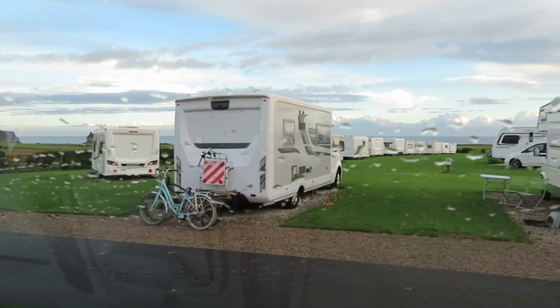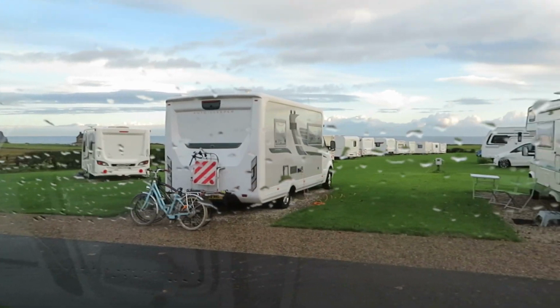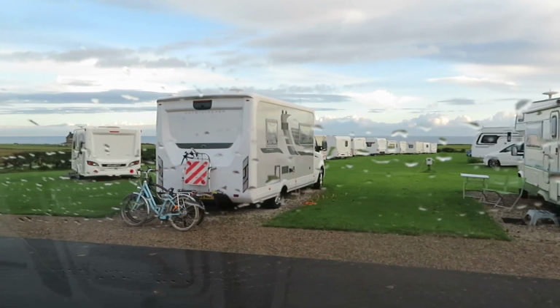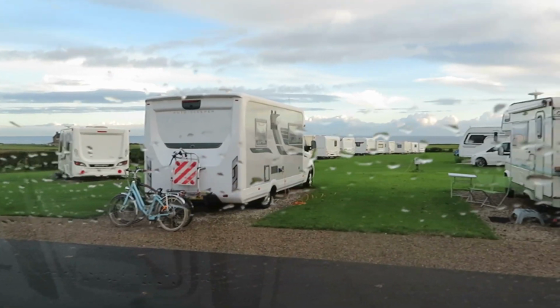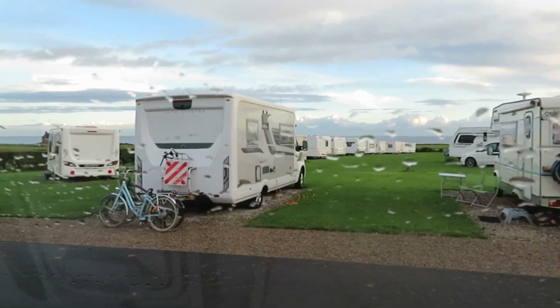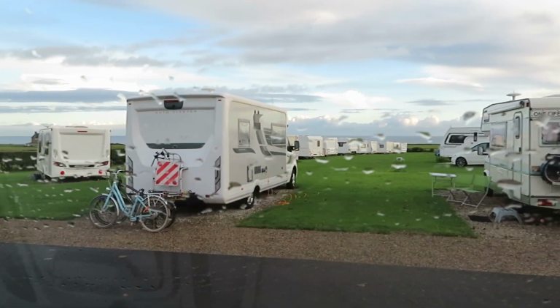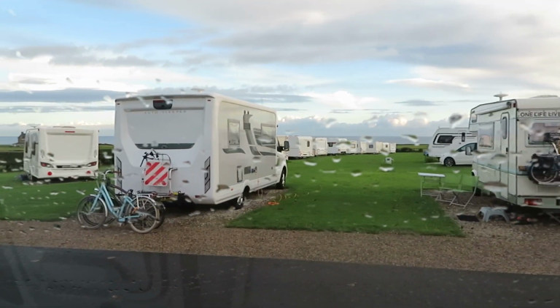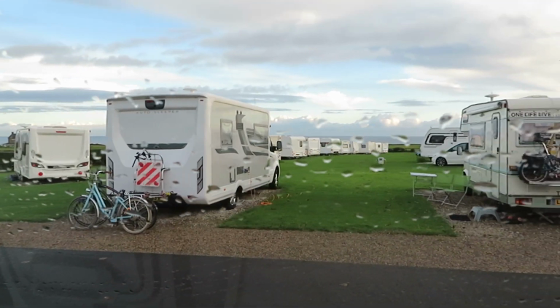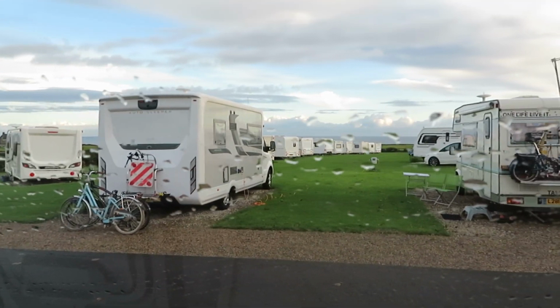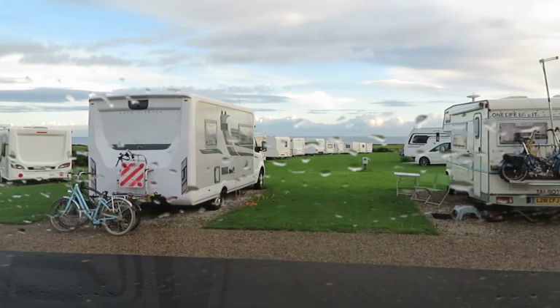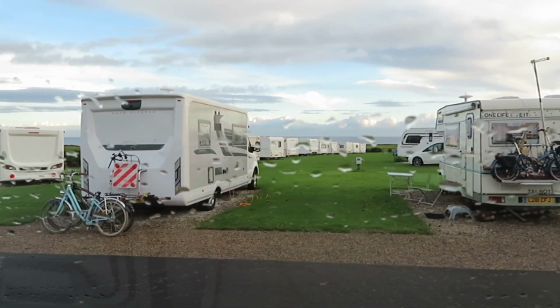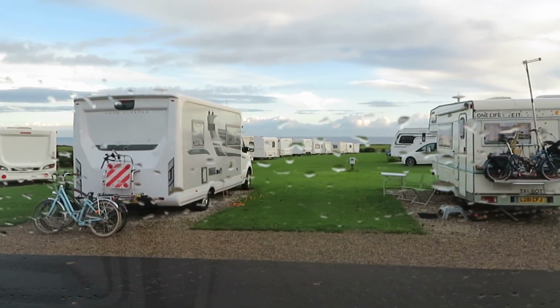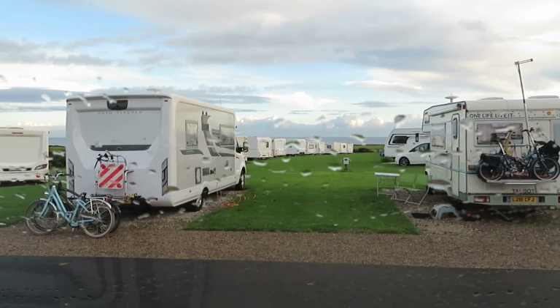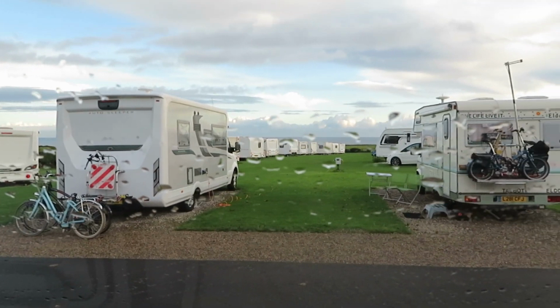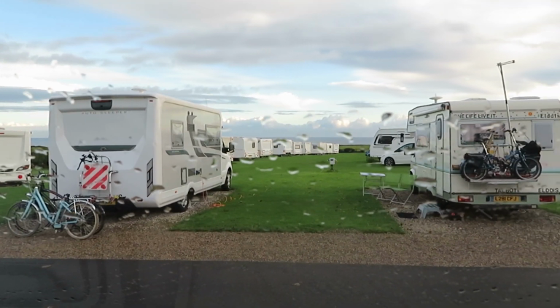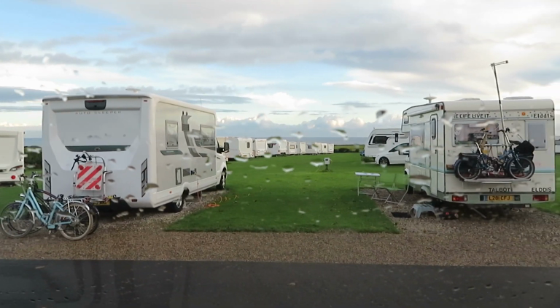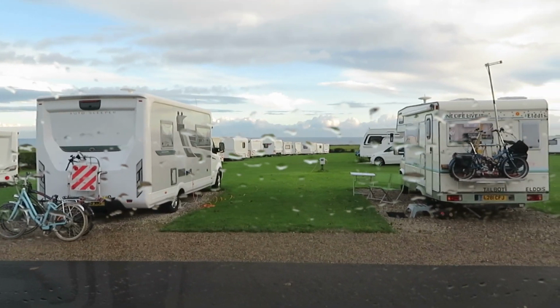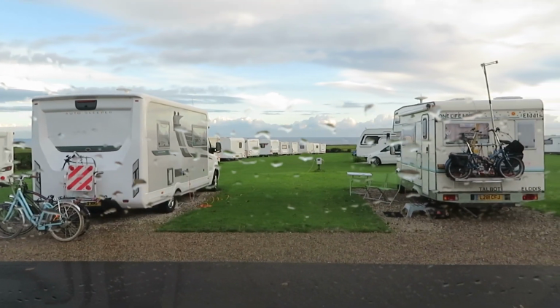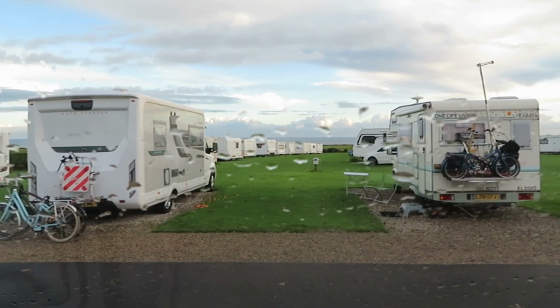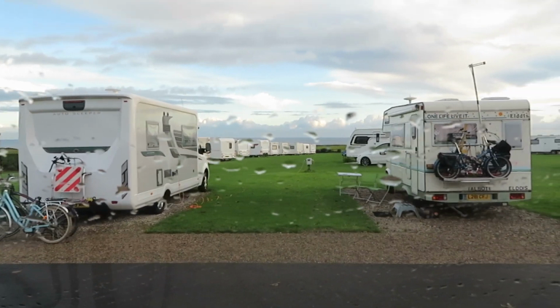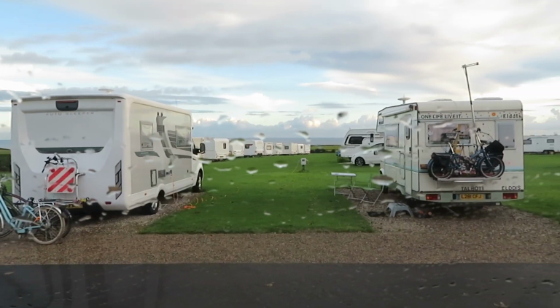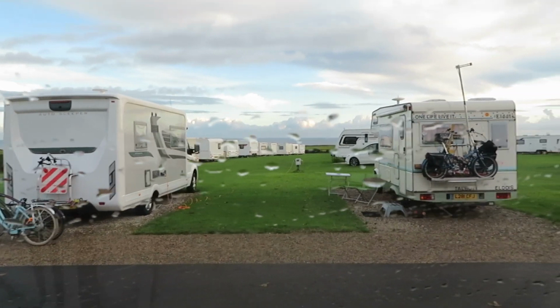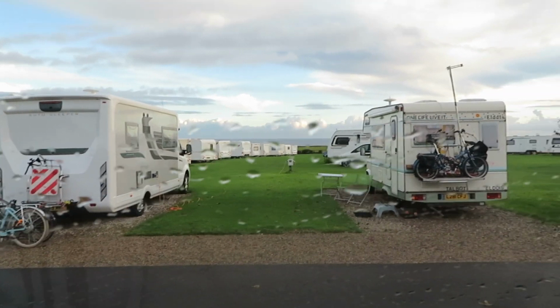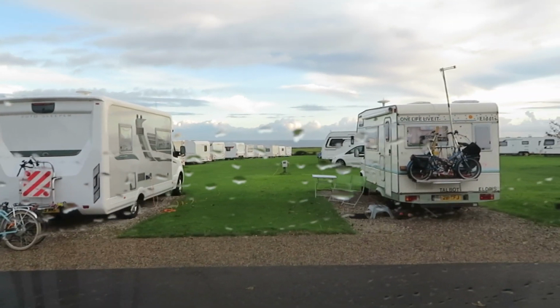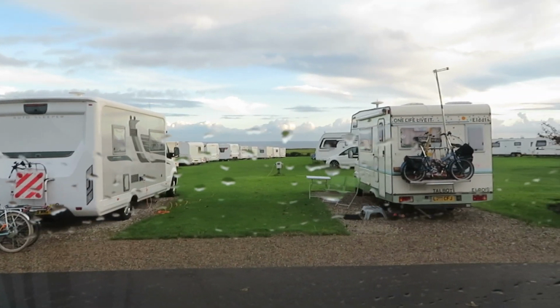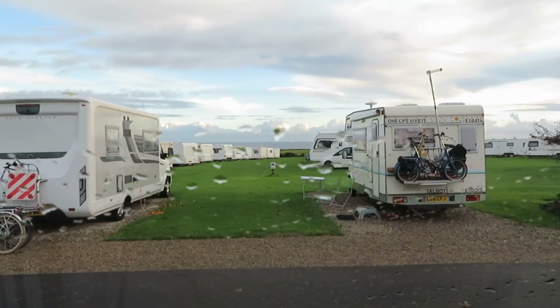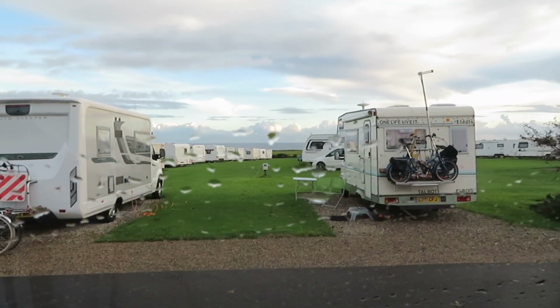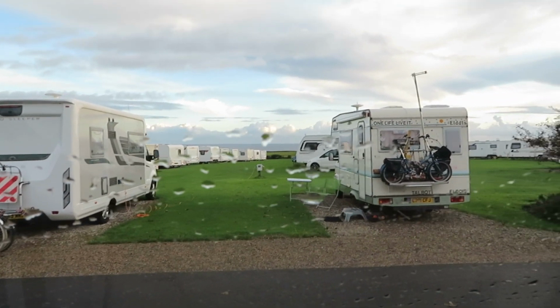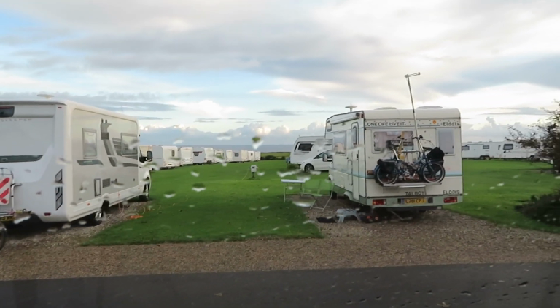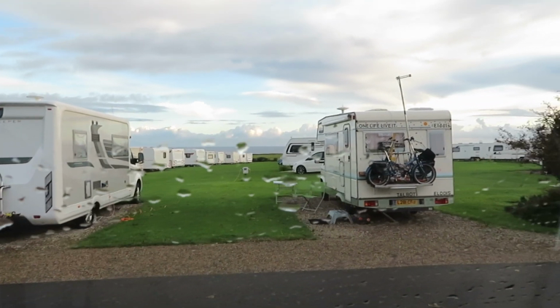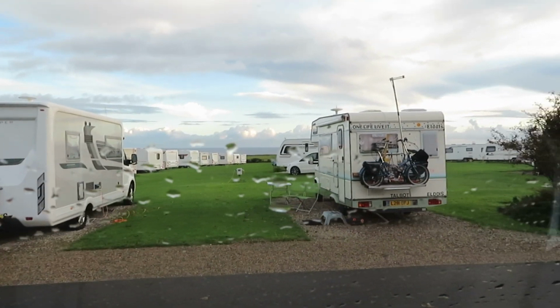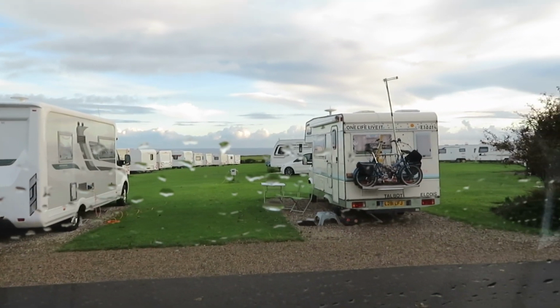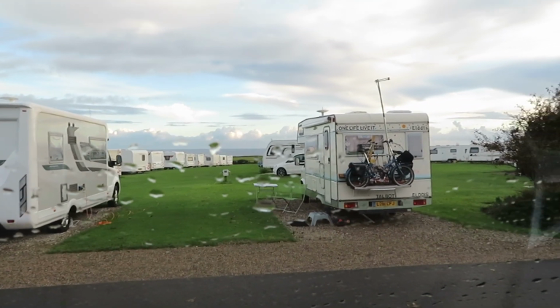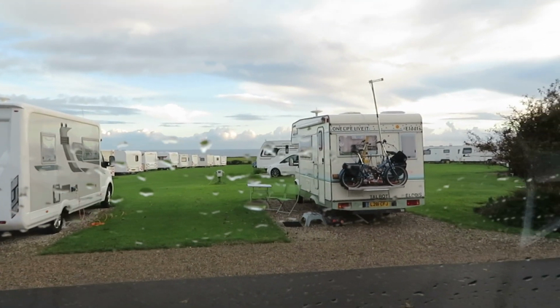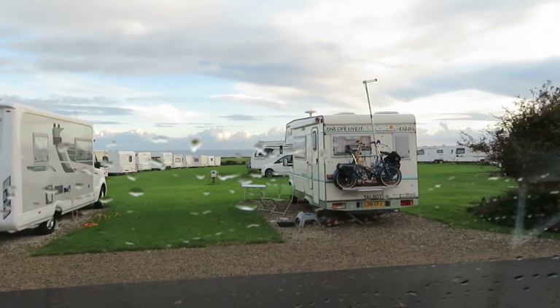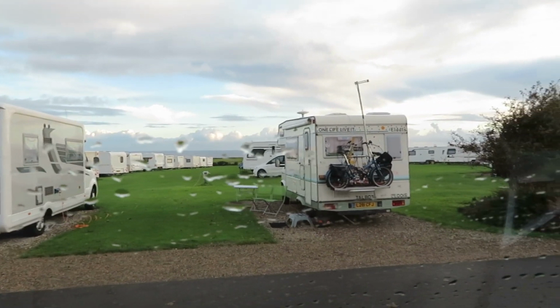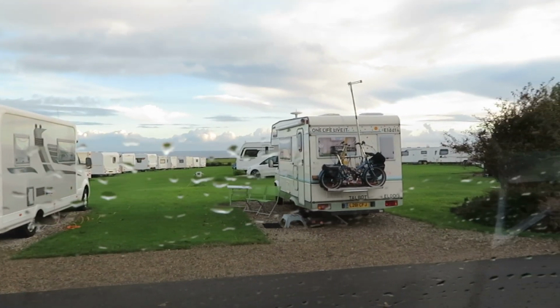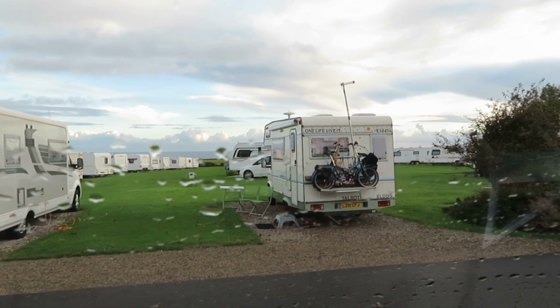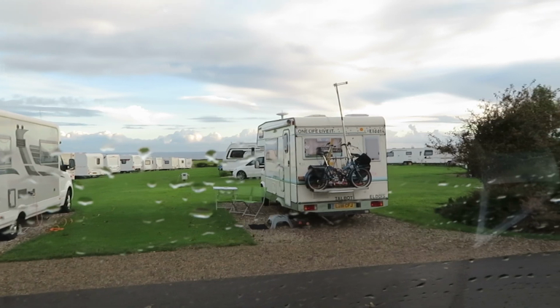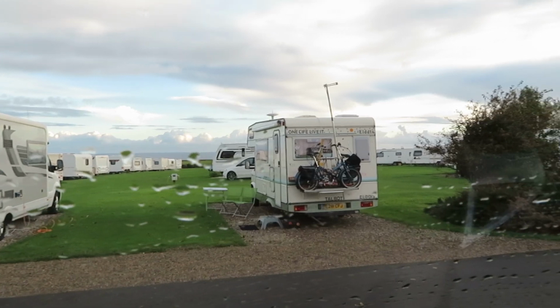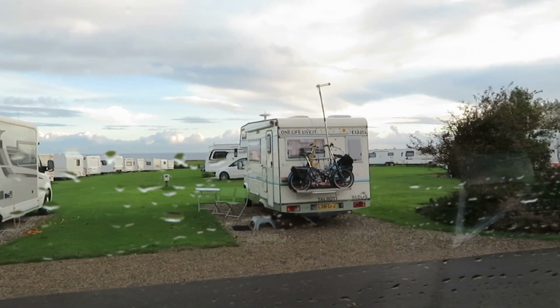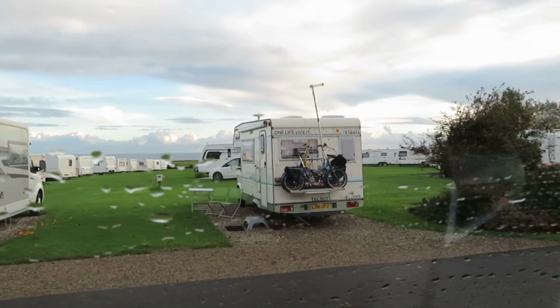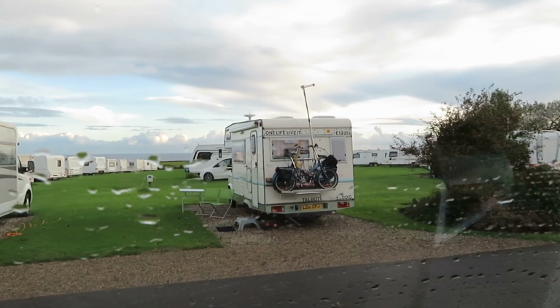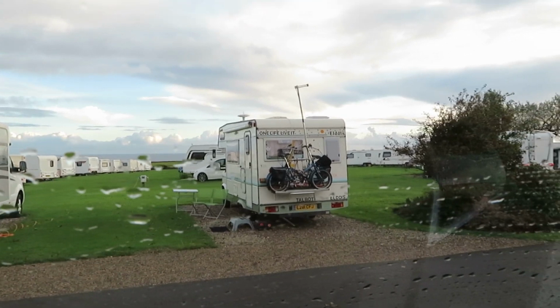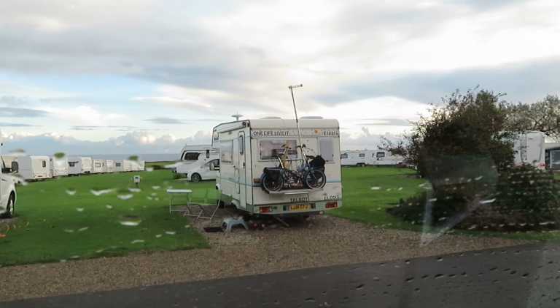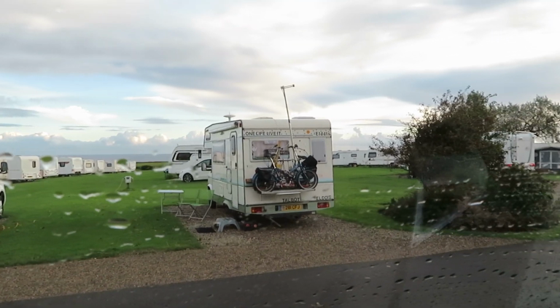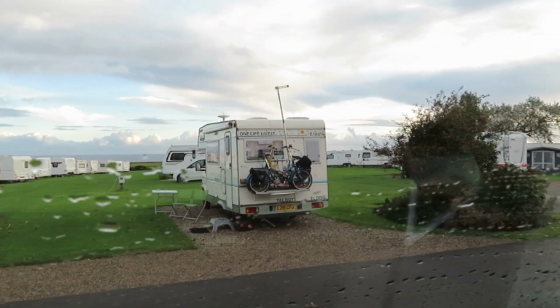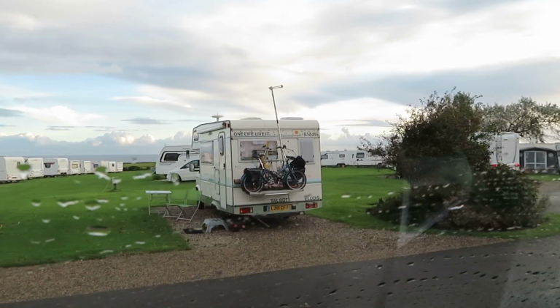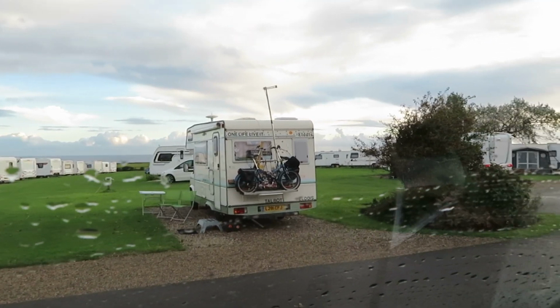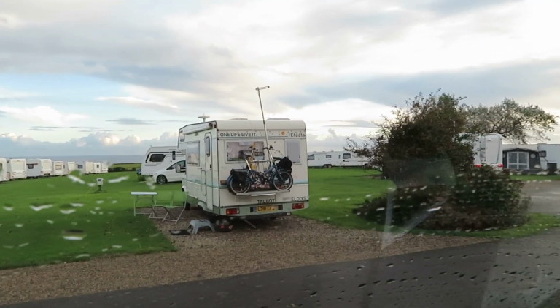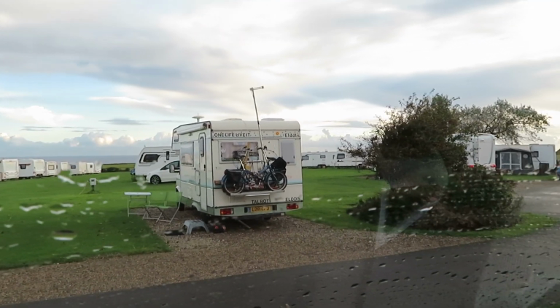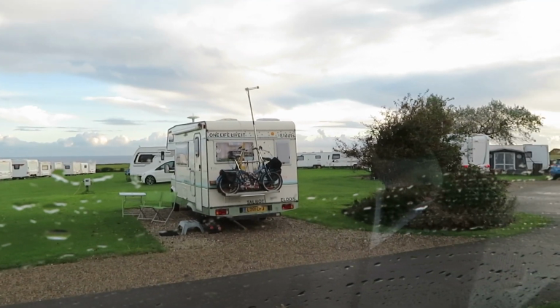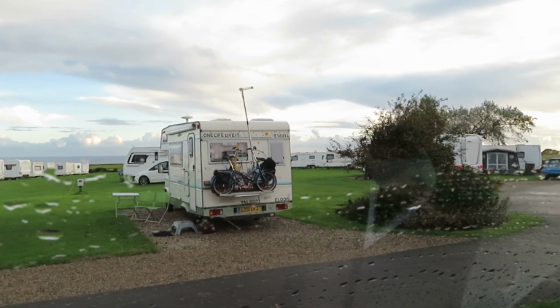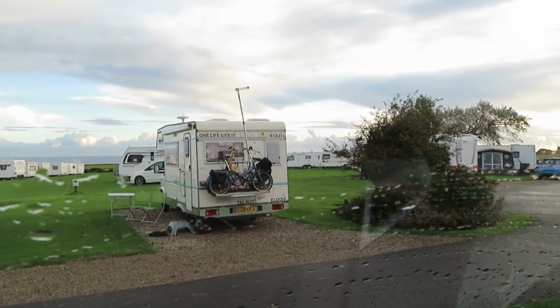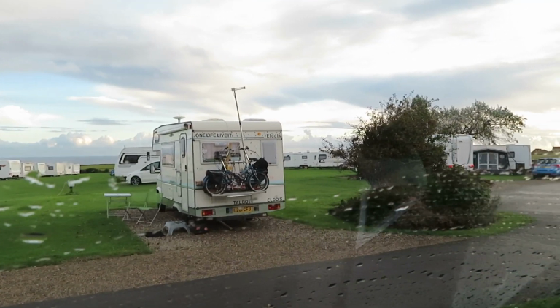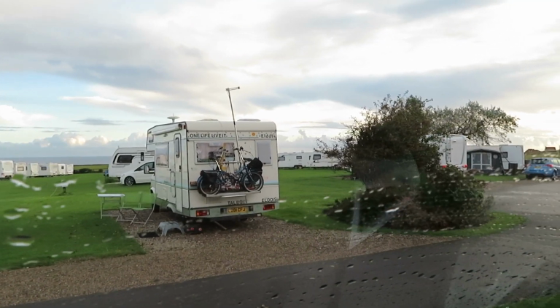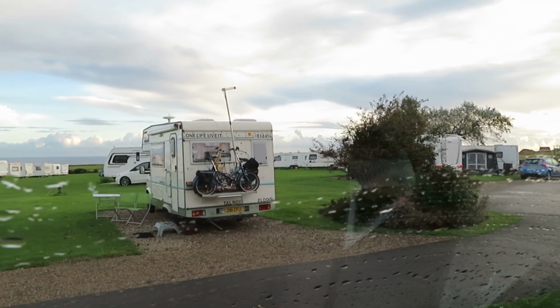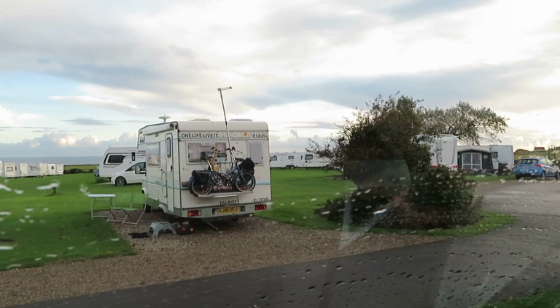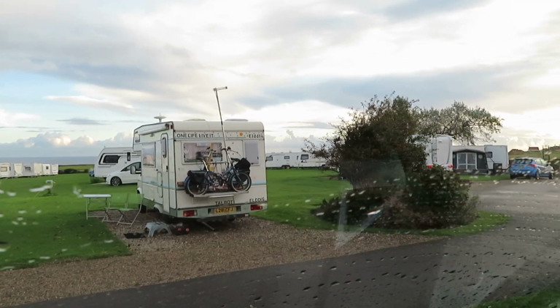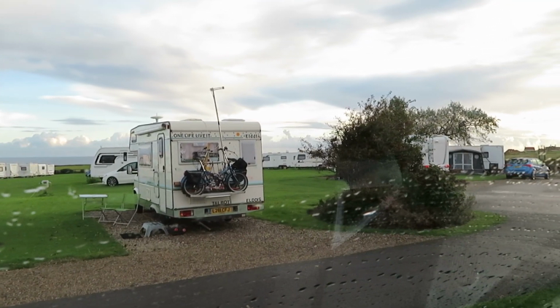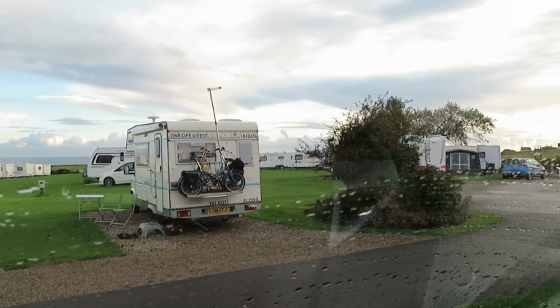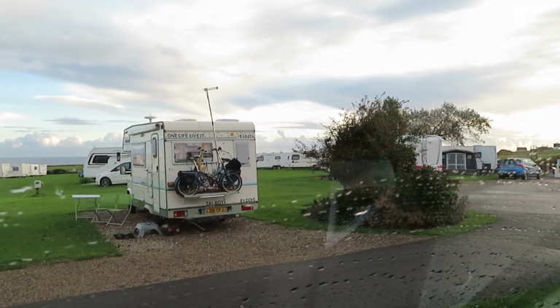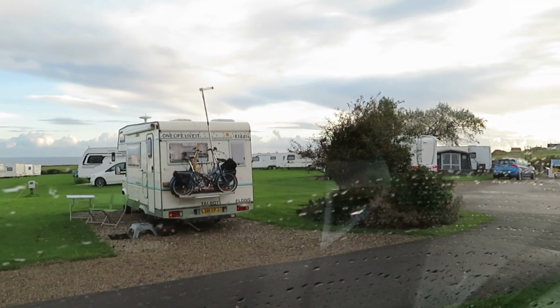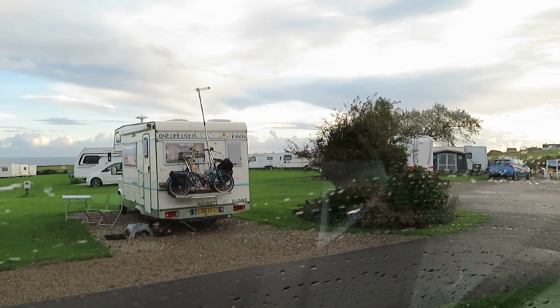And to console ourselves after all the rain we've had, we're going to do a self-cooked breakfast. Hopefully the weather improves and we can go for a walk.